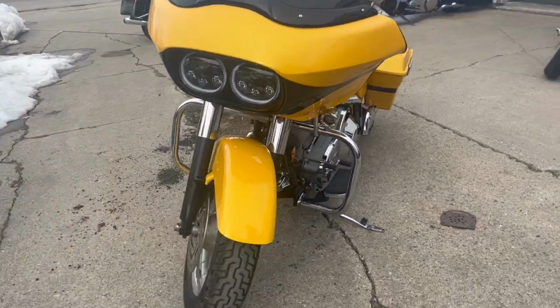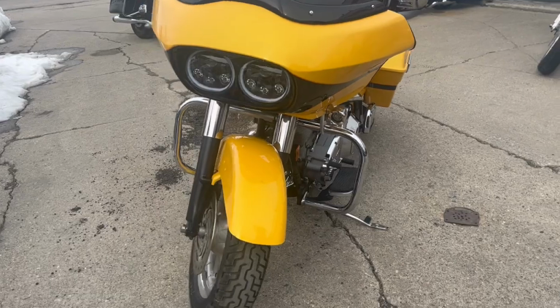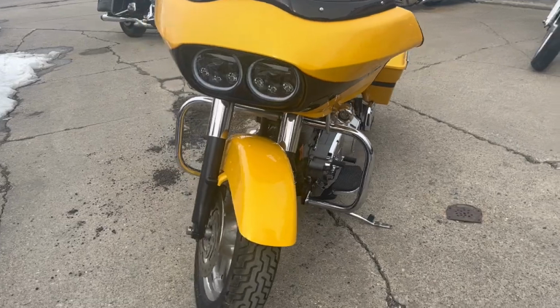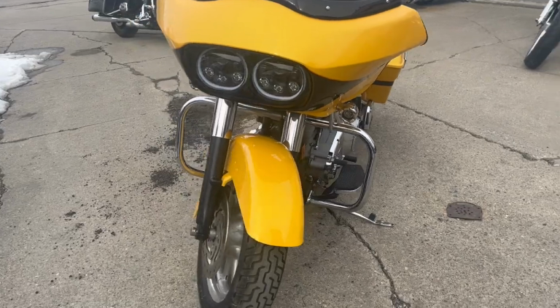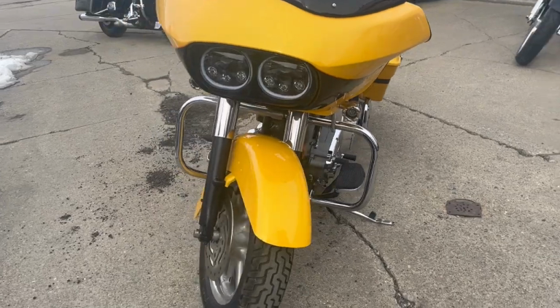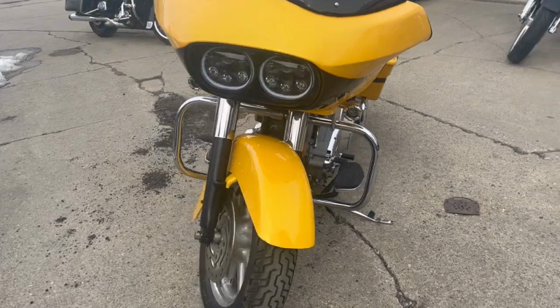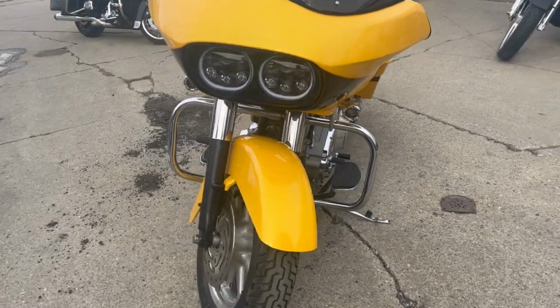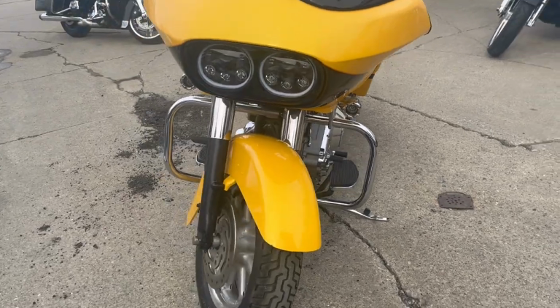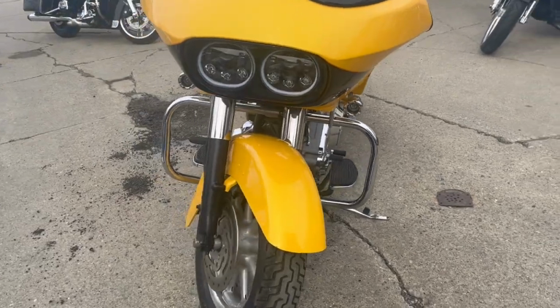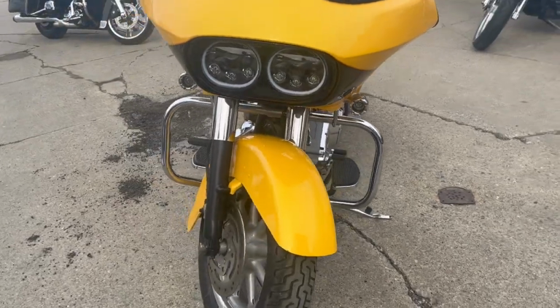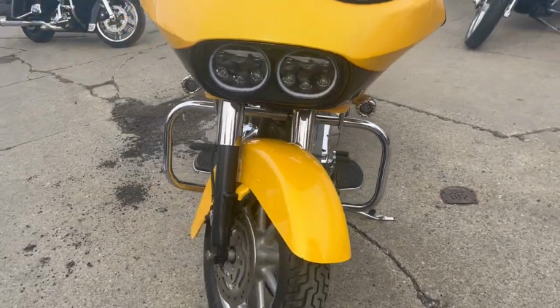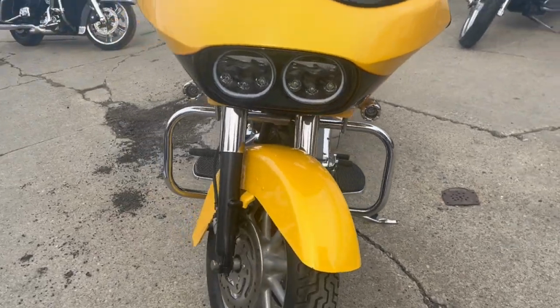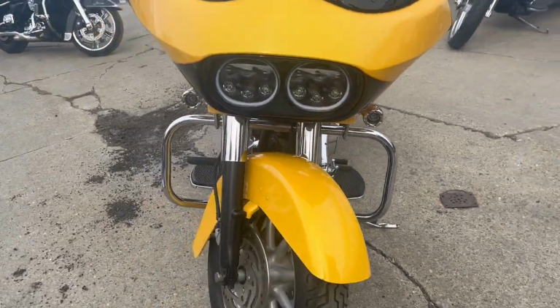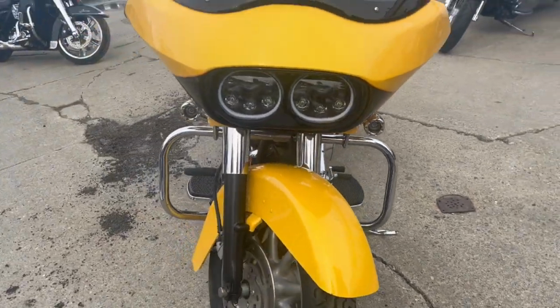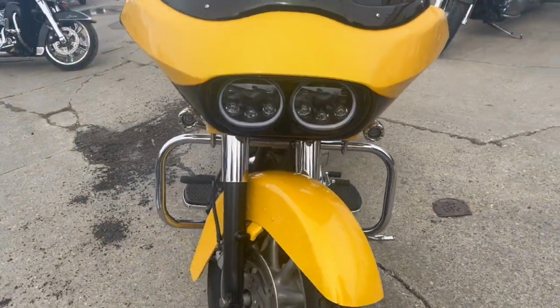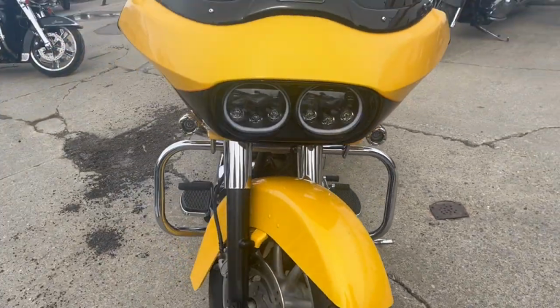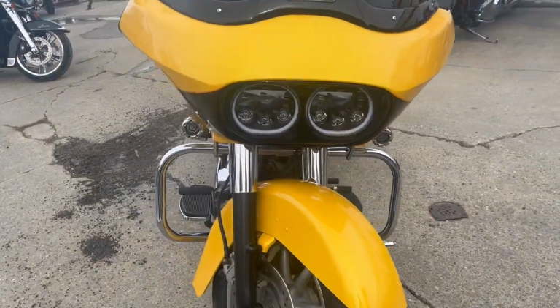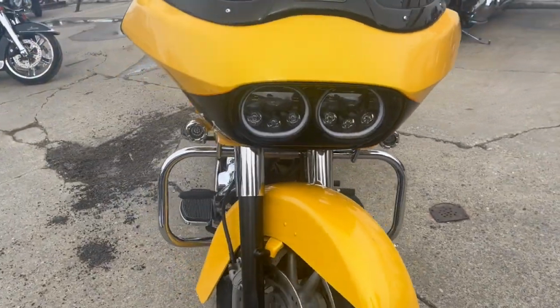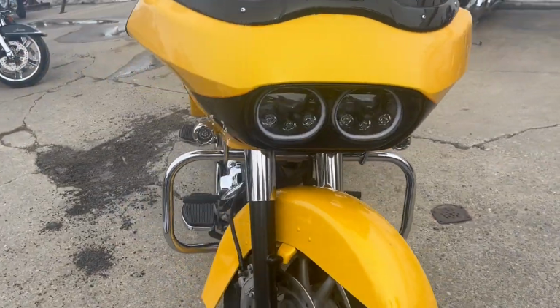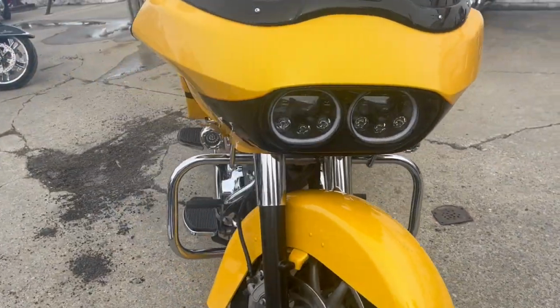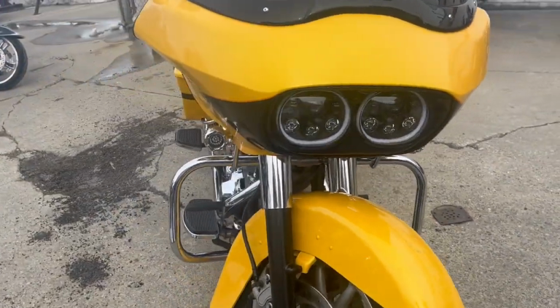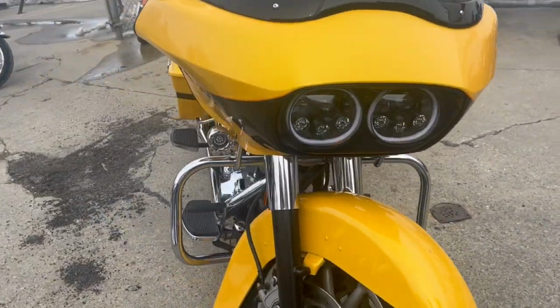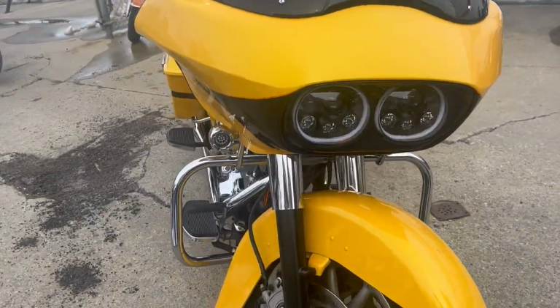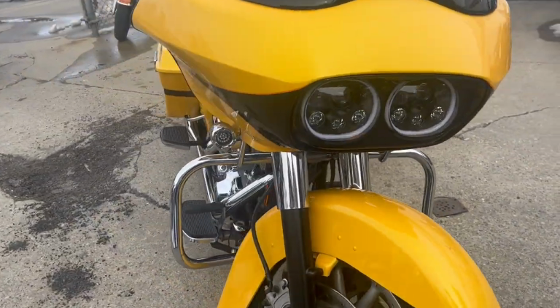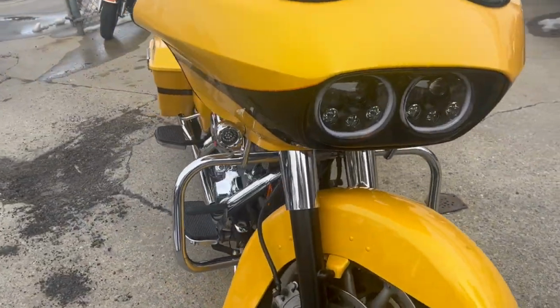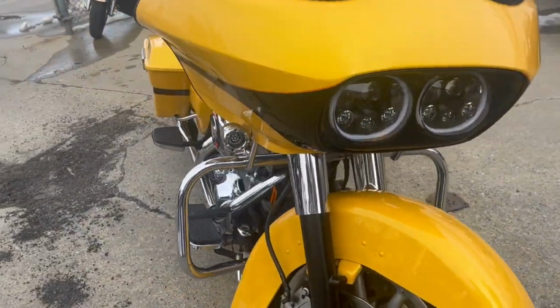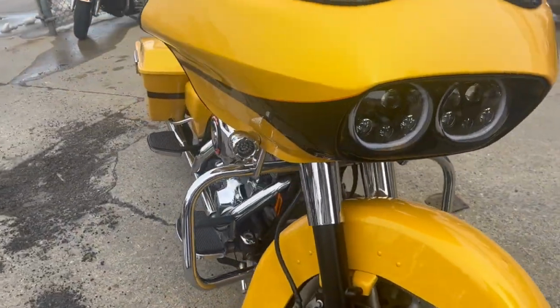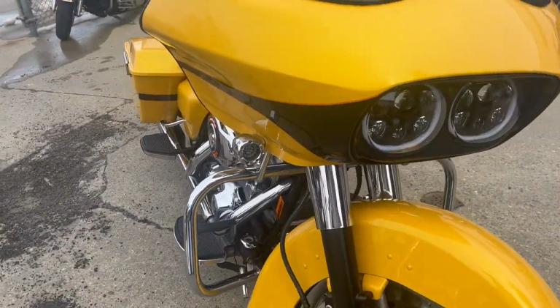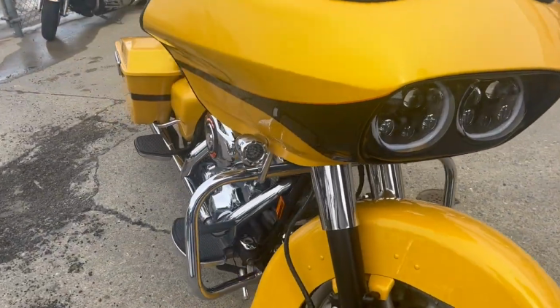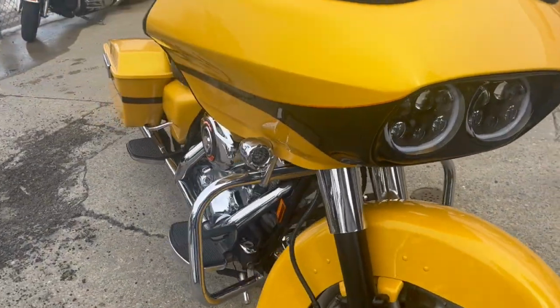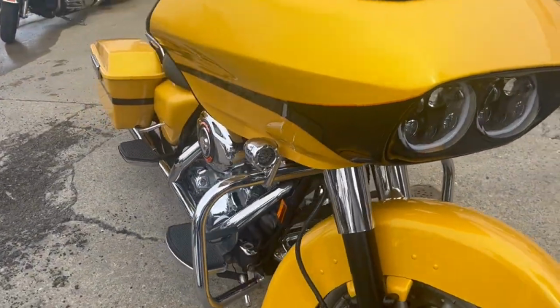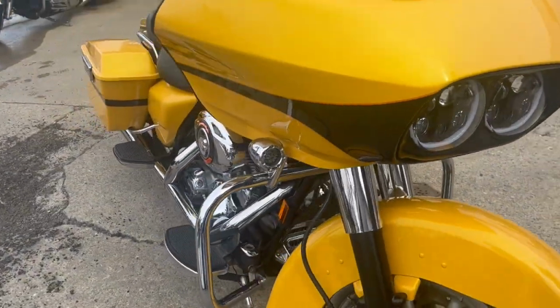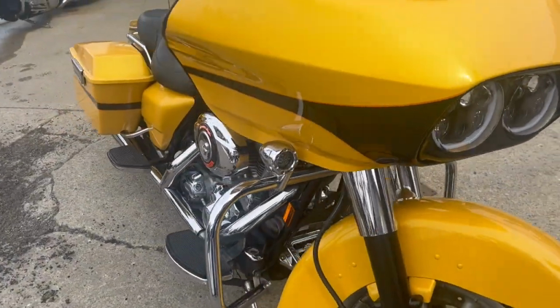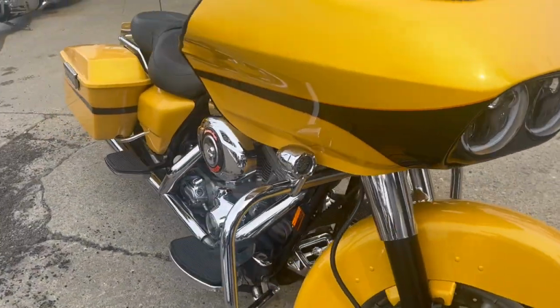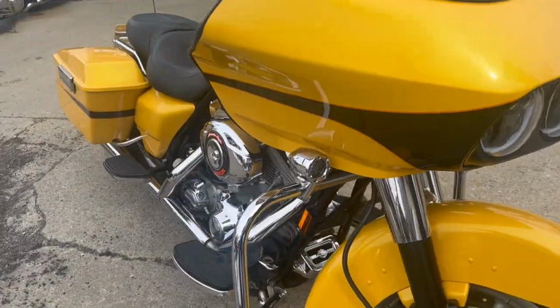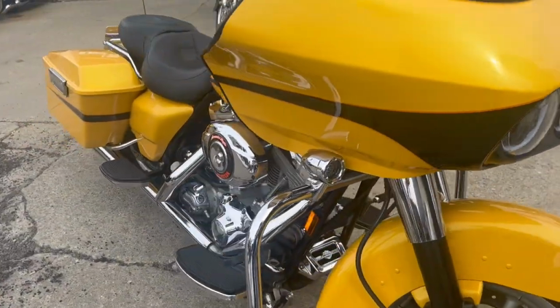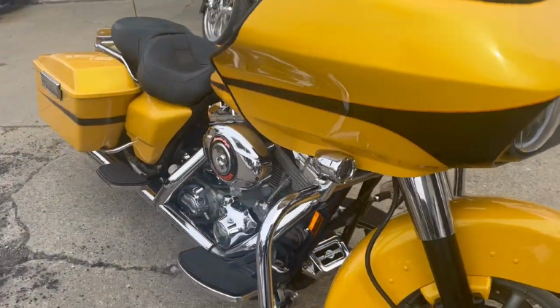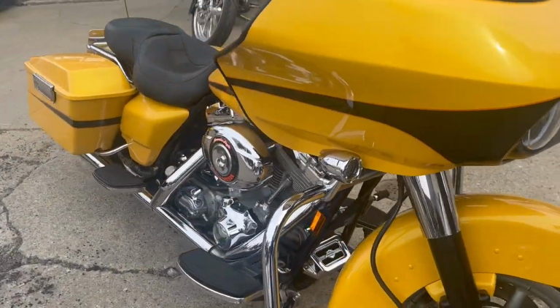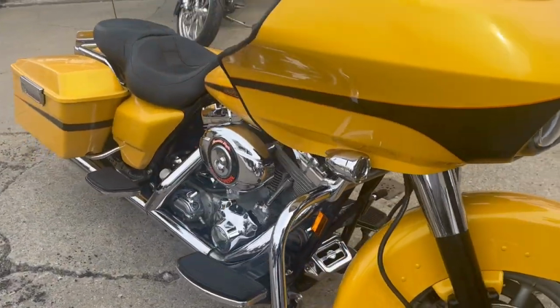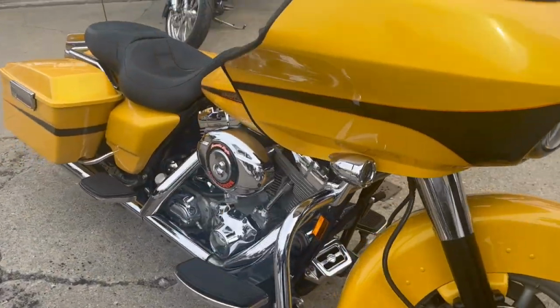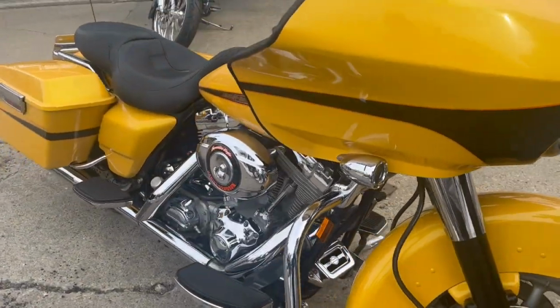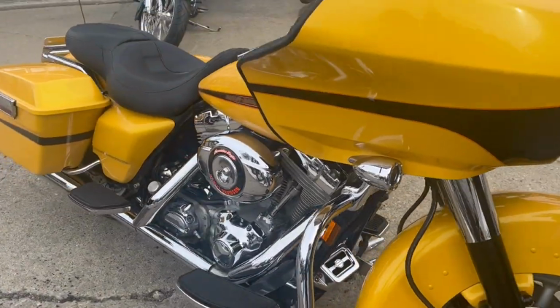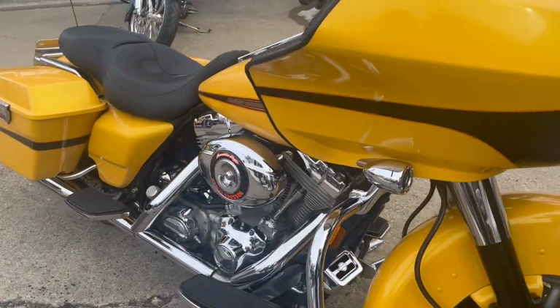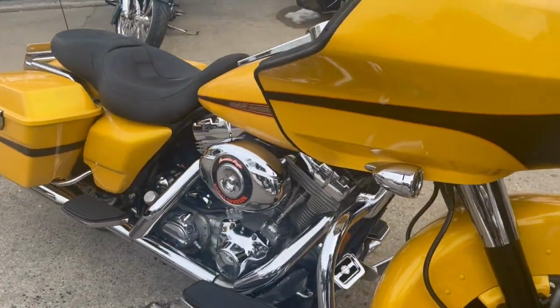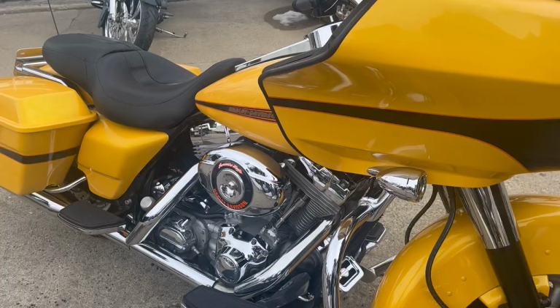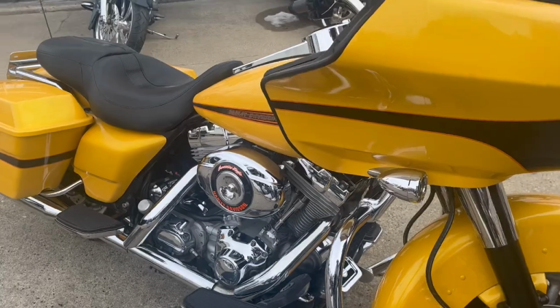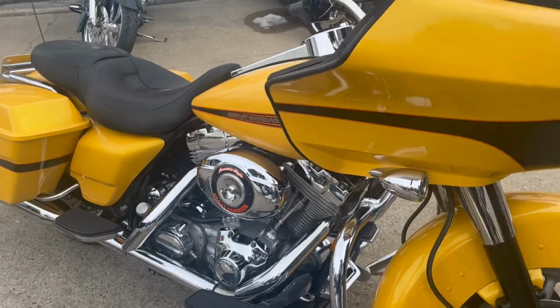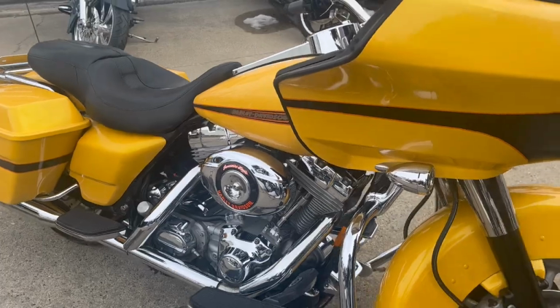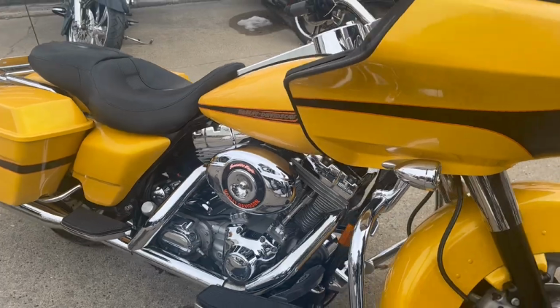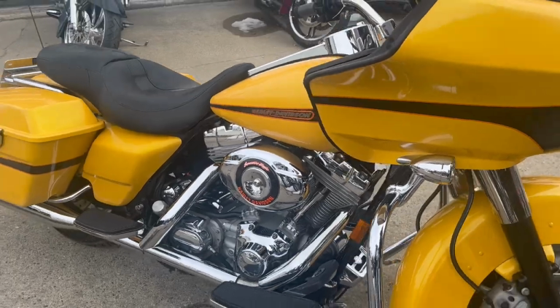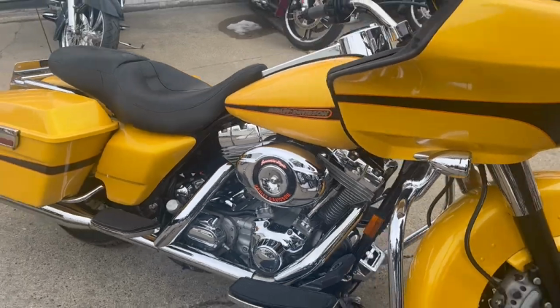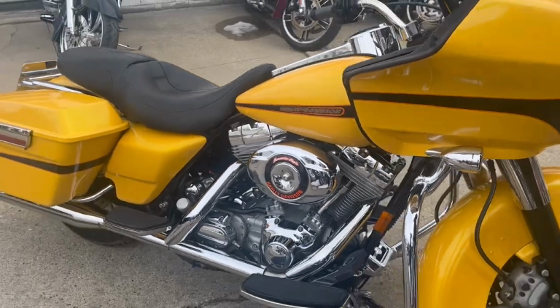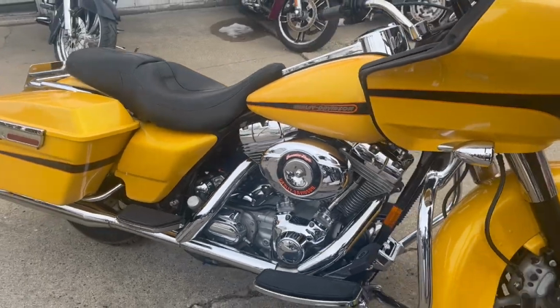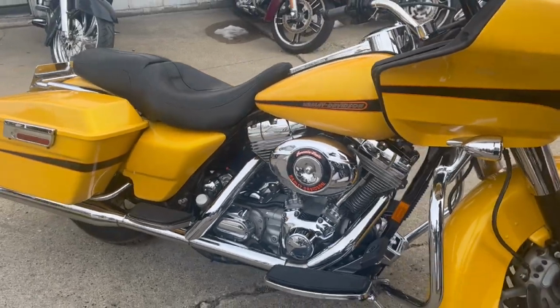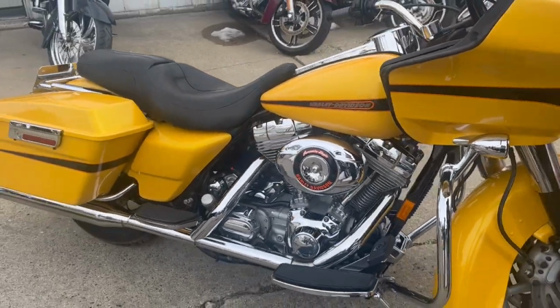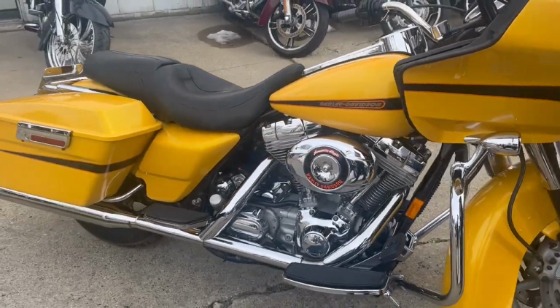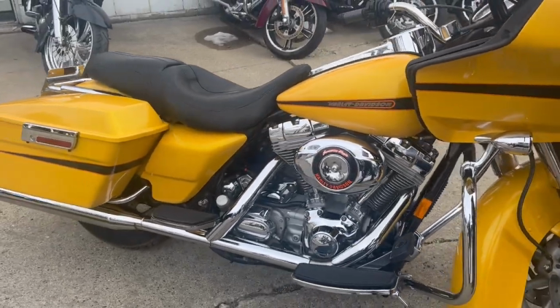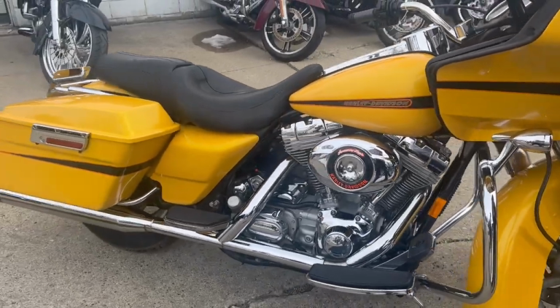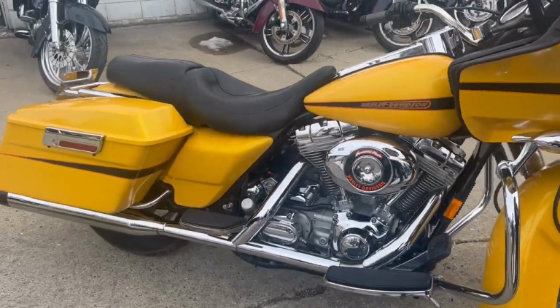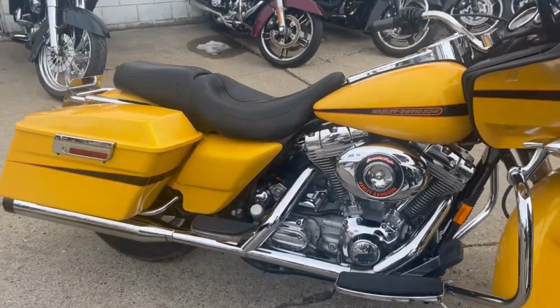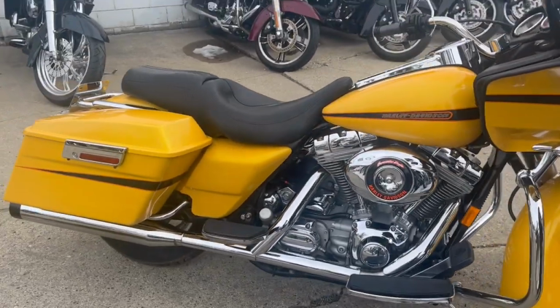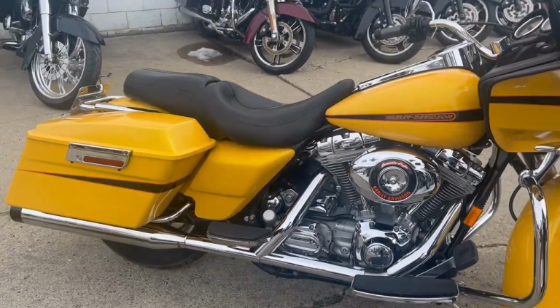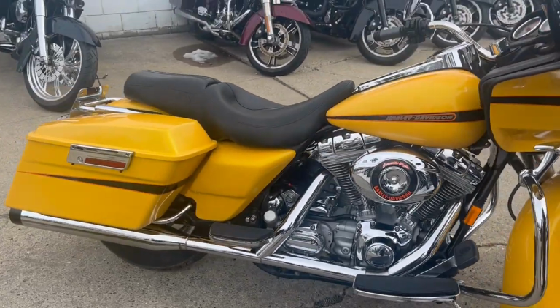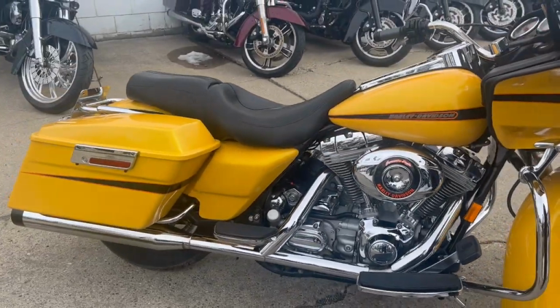One sharp Road Glide — no dents, no dings, no scratches. Super clean, runs strong, everything works. Get yourself a dual Reinhardt exhaust.